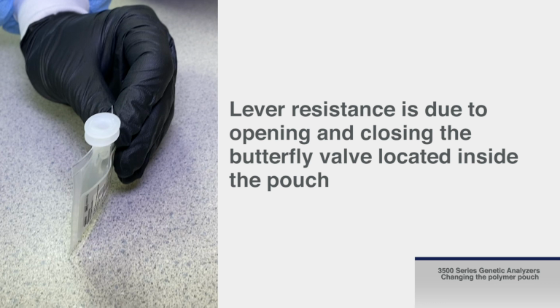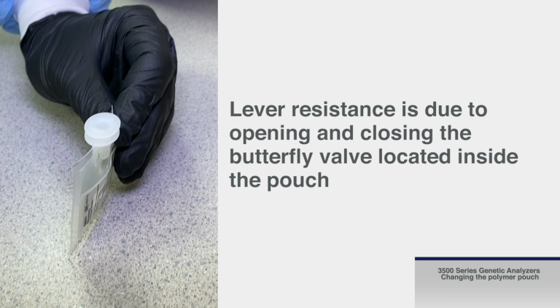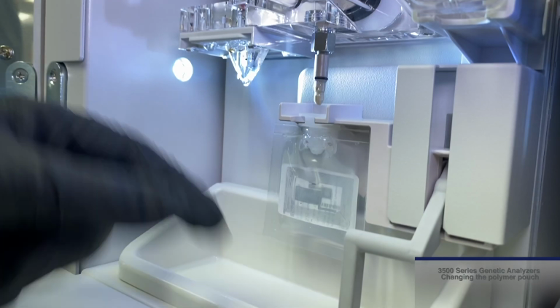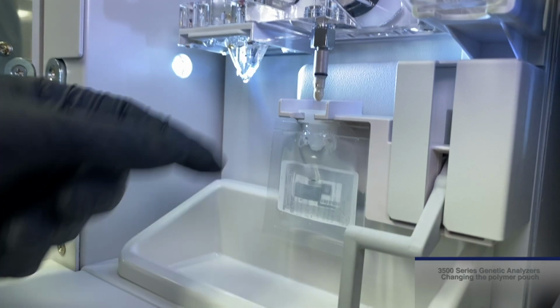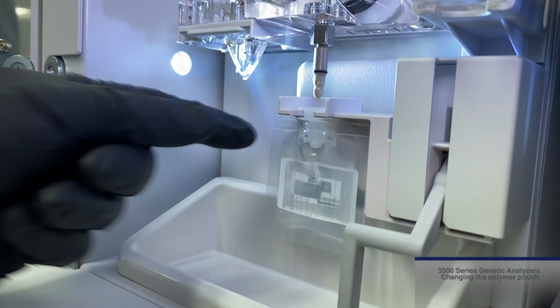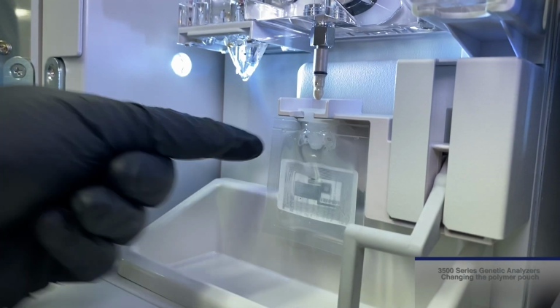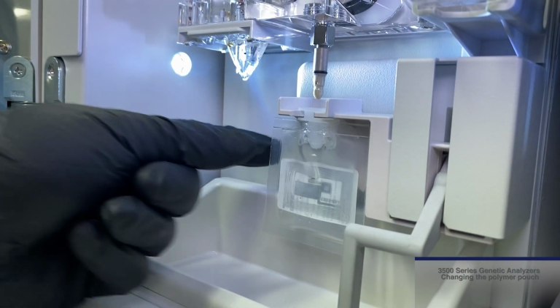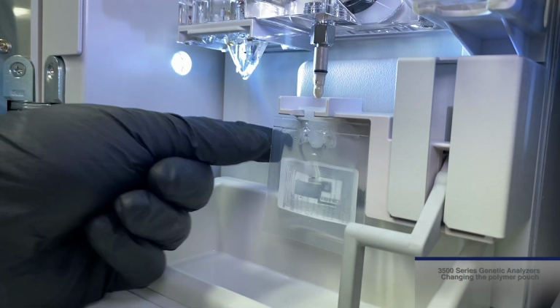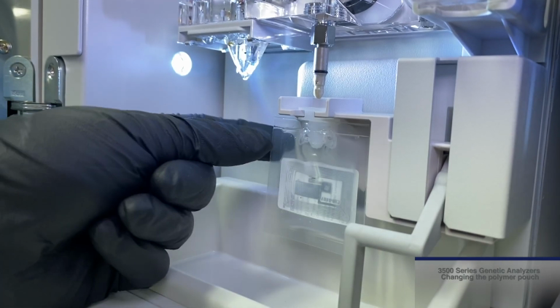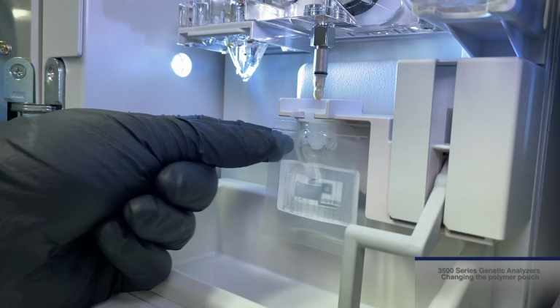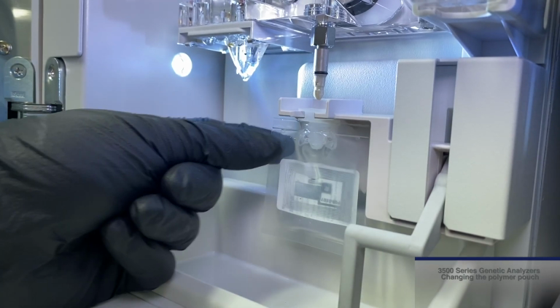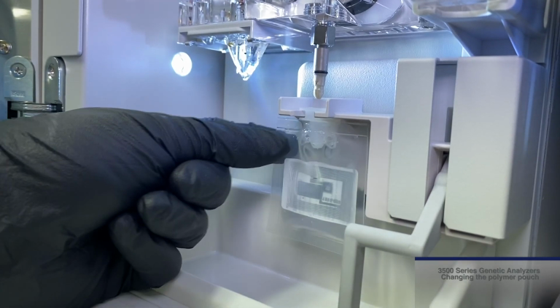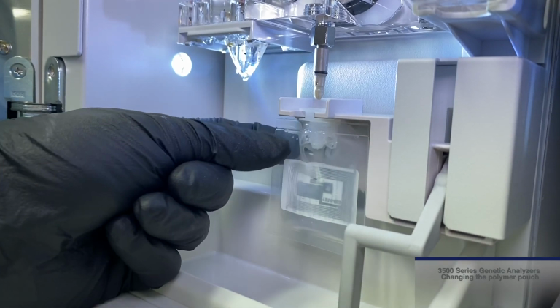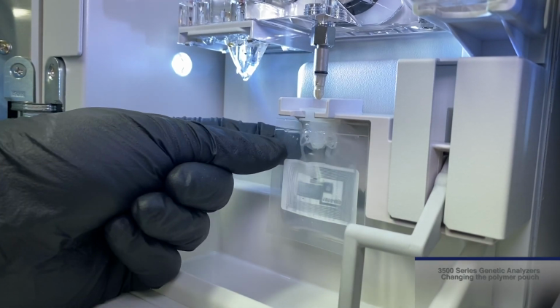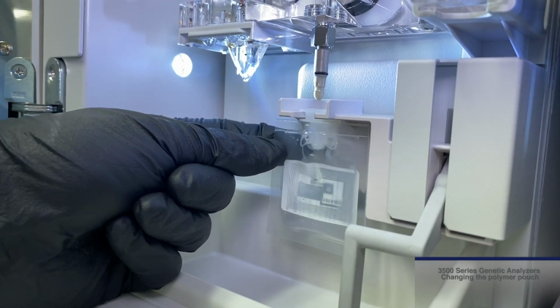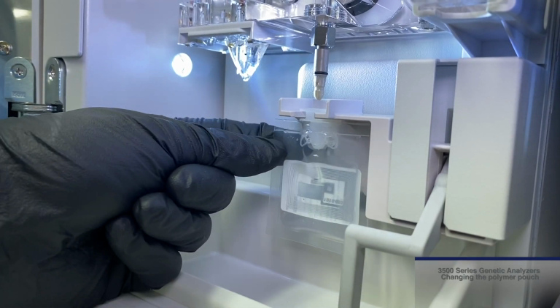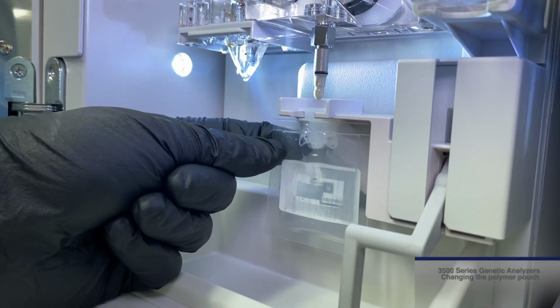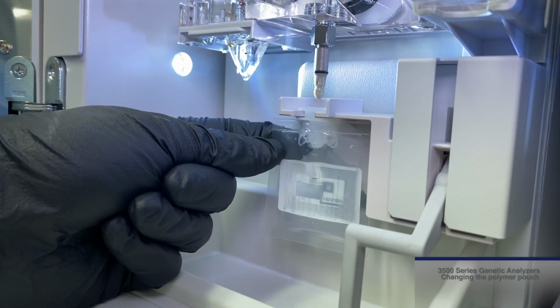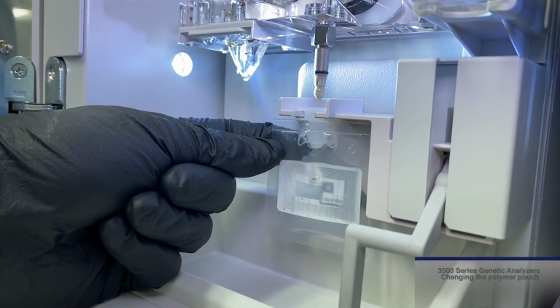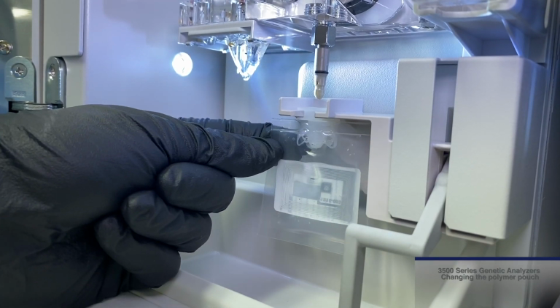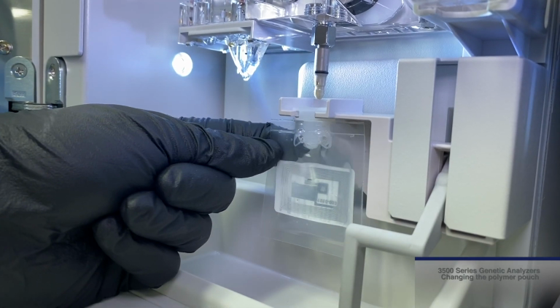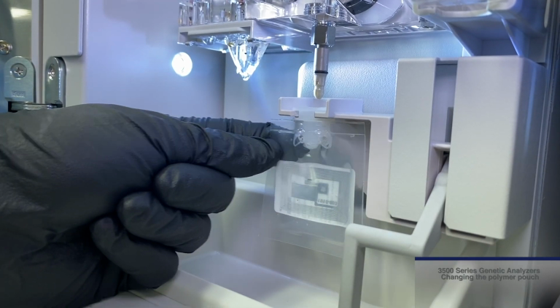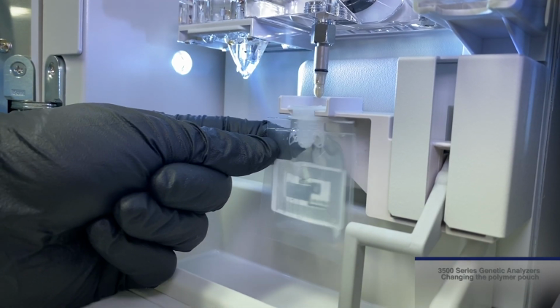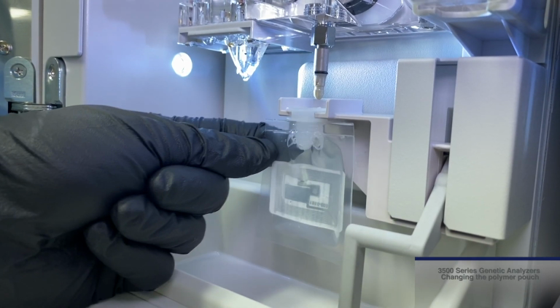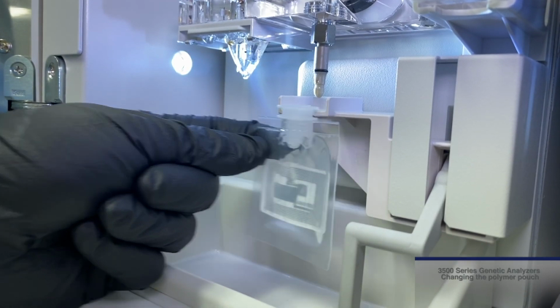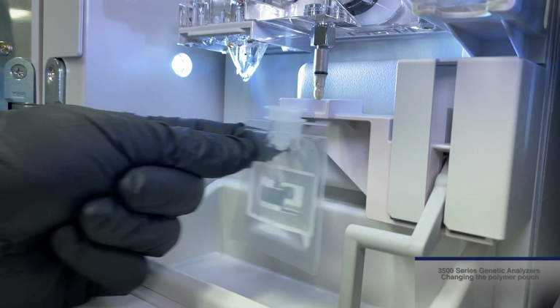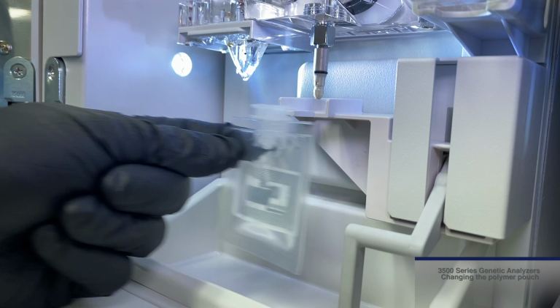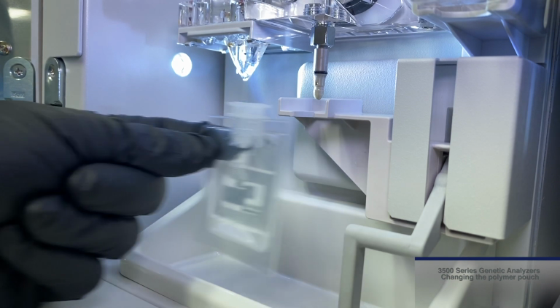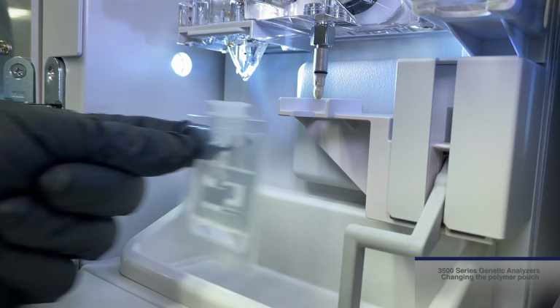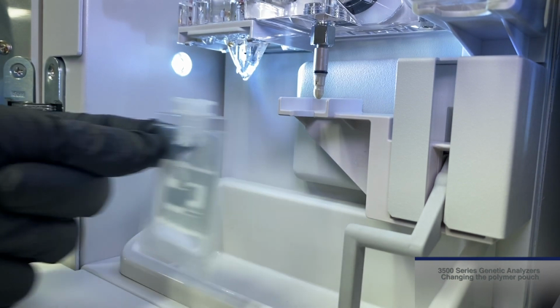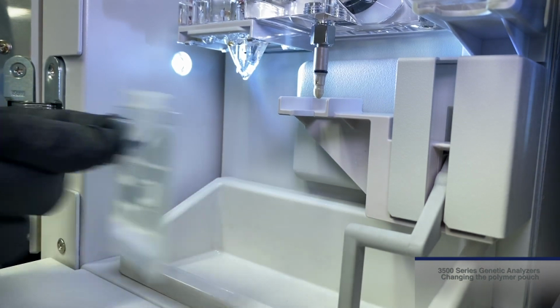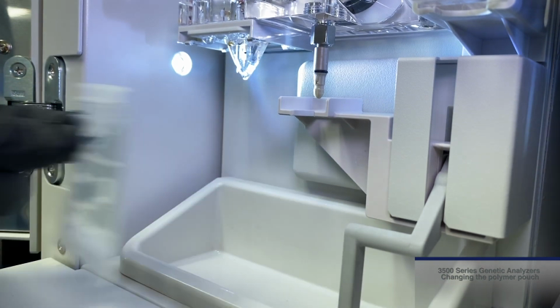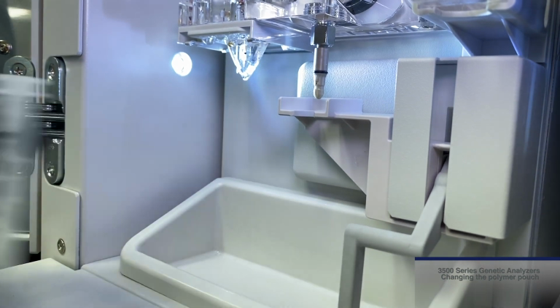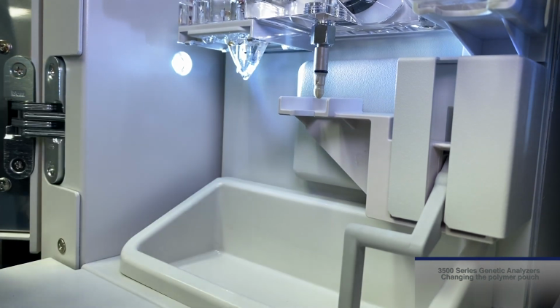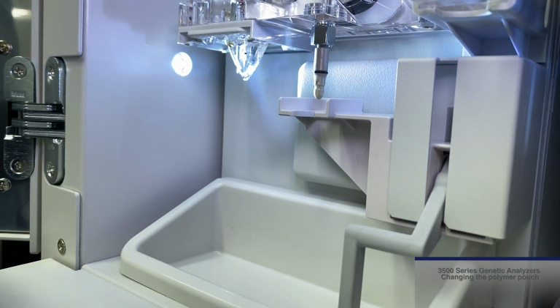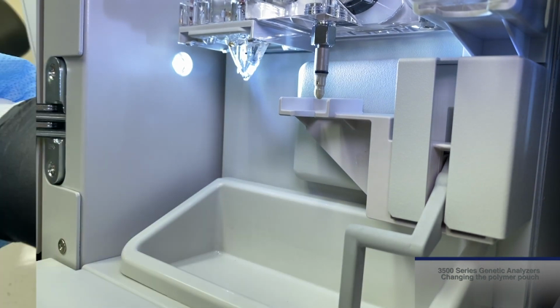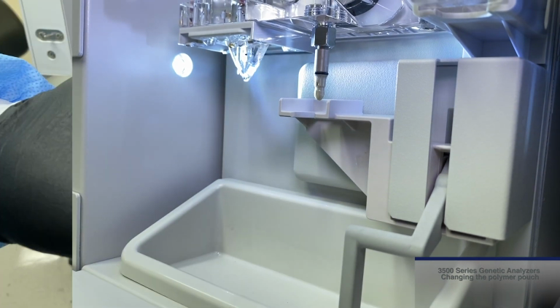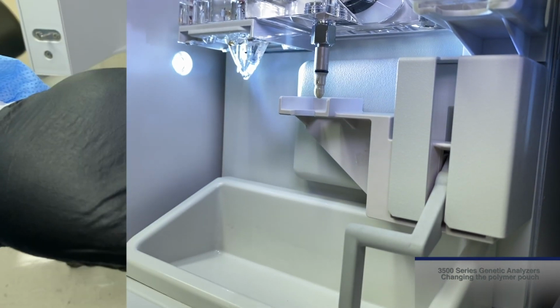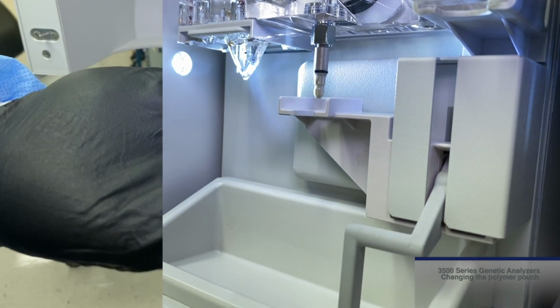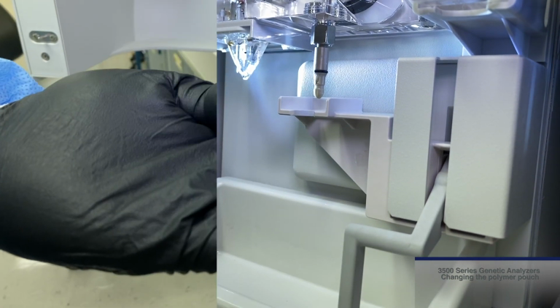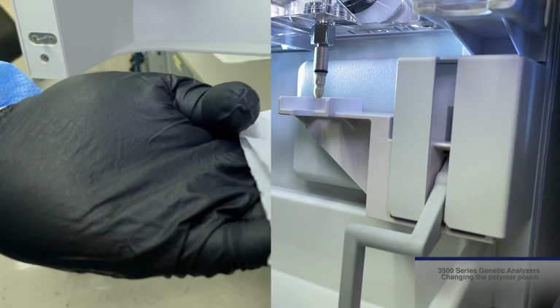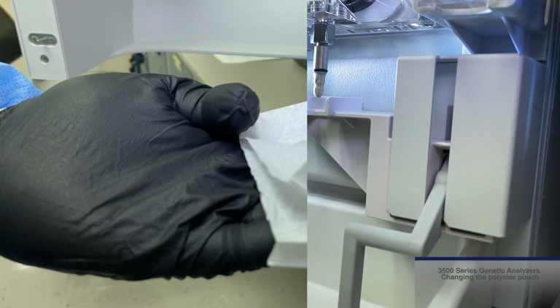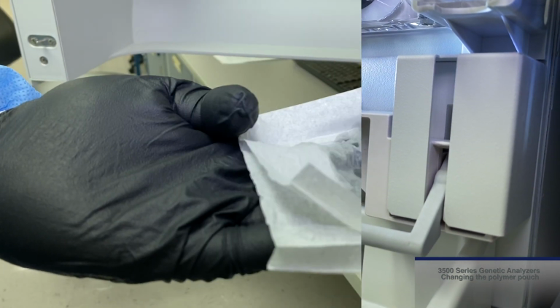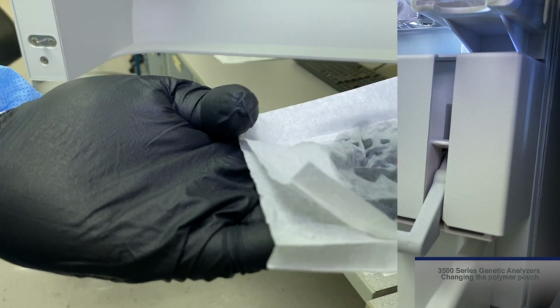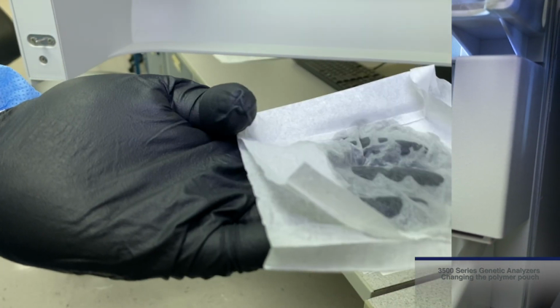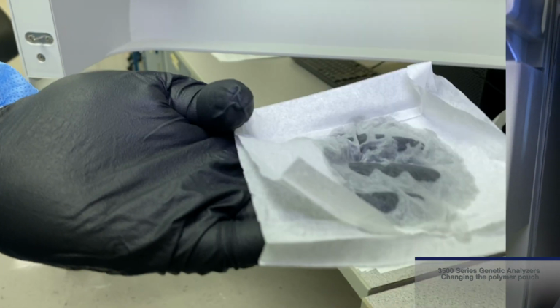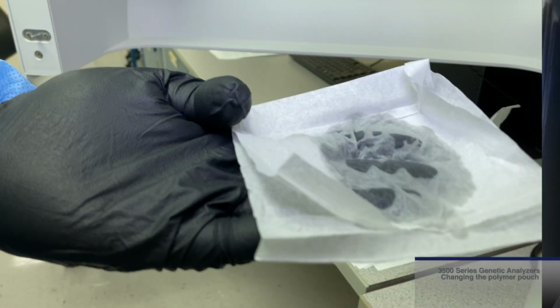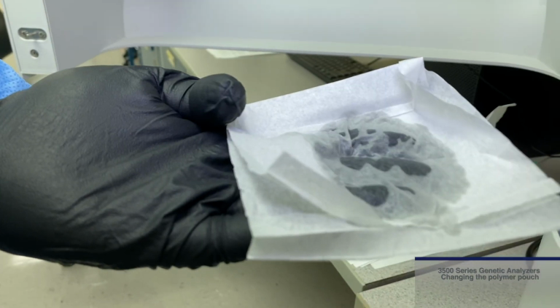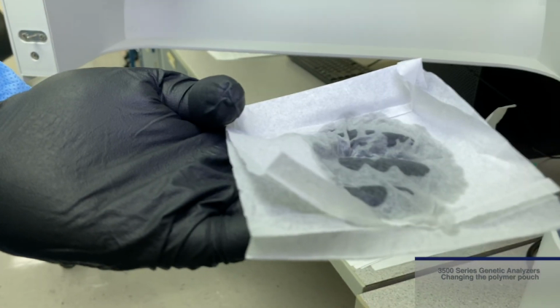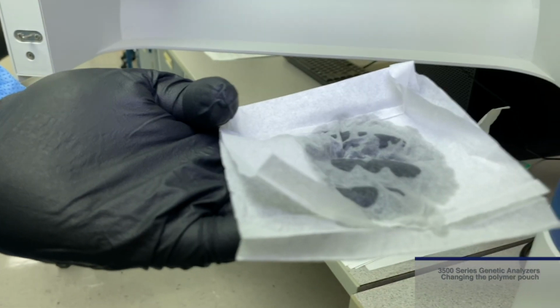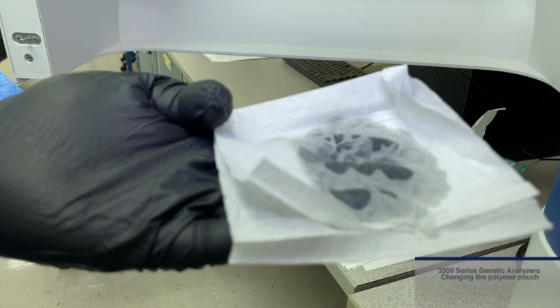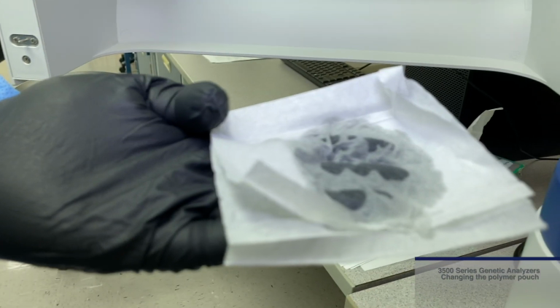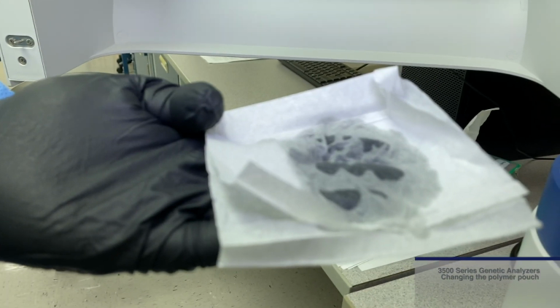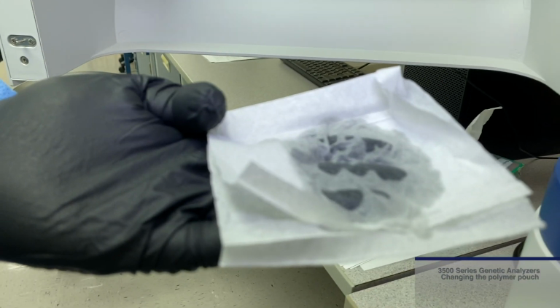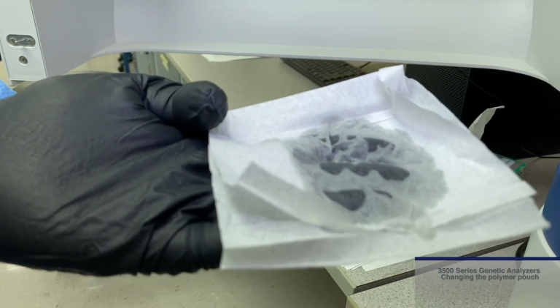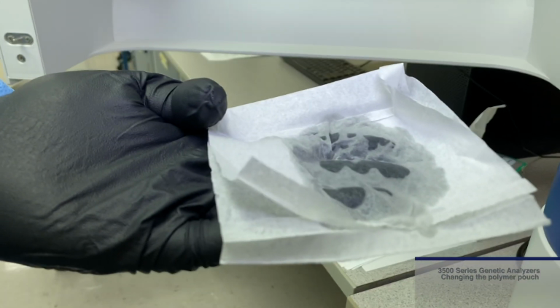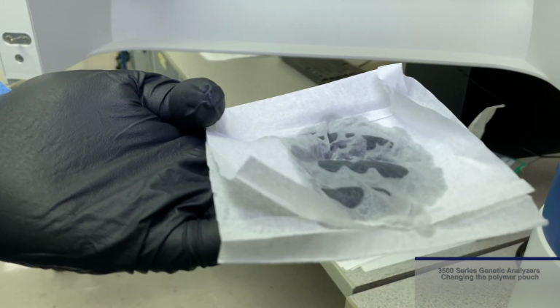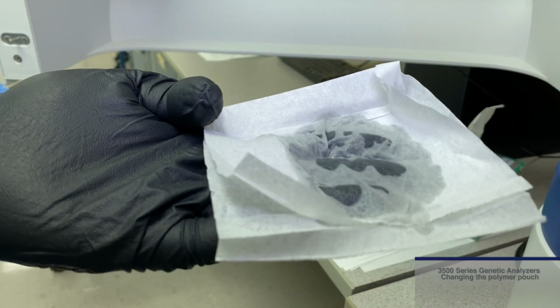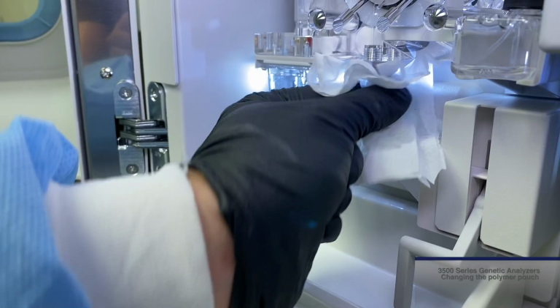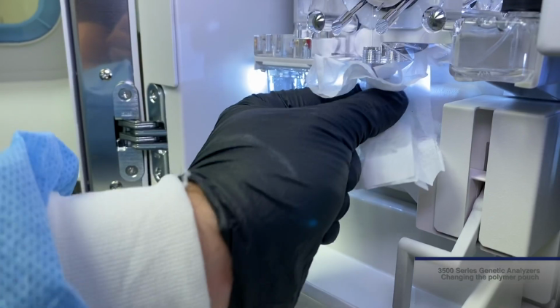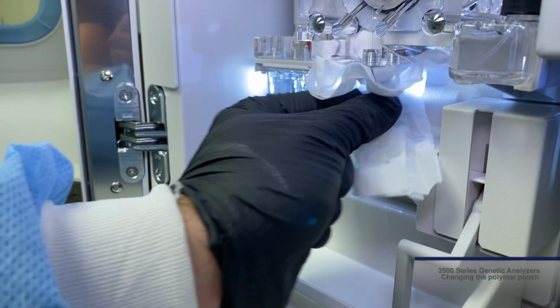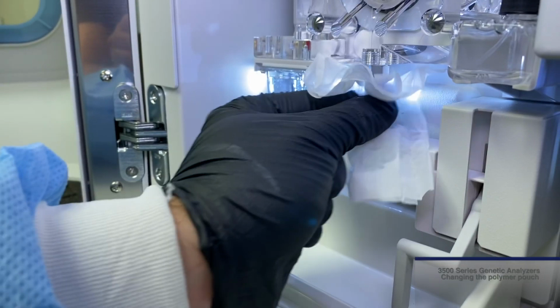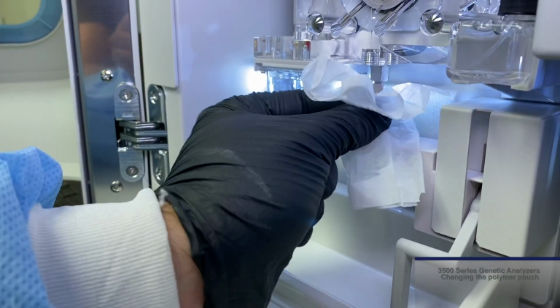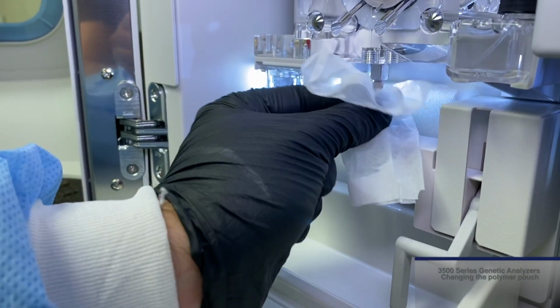Once the lever is down, remove the old pouch and clean the connection with a lab wipe moistened with purified water, then dry.